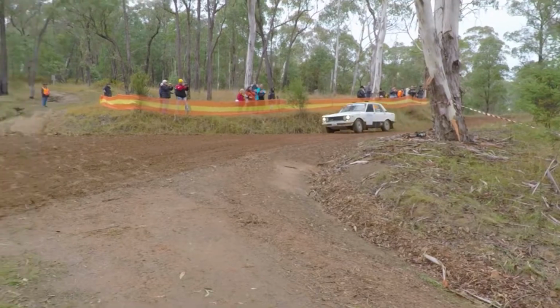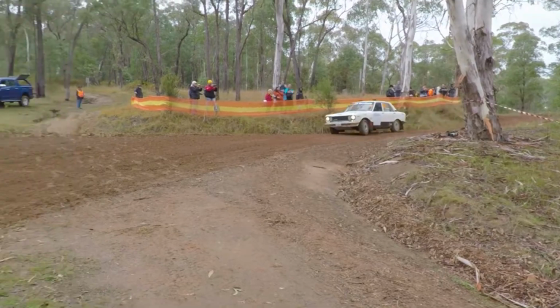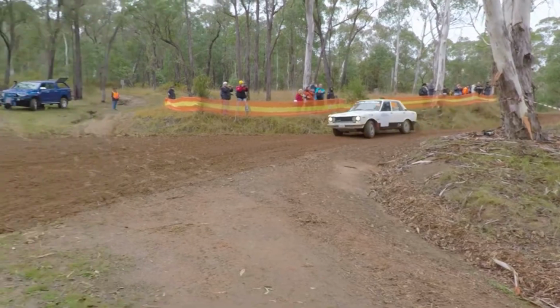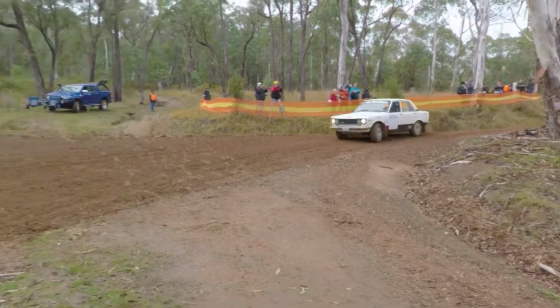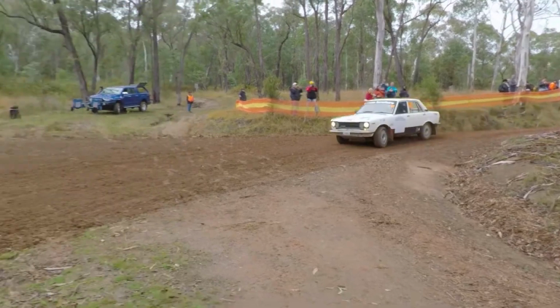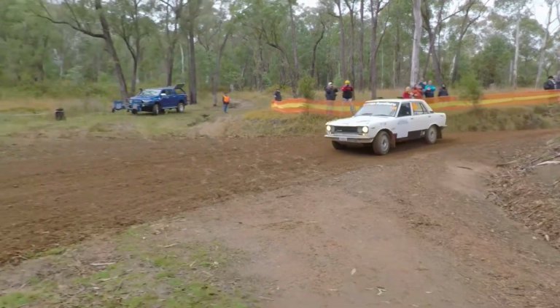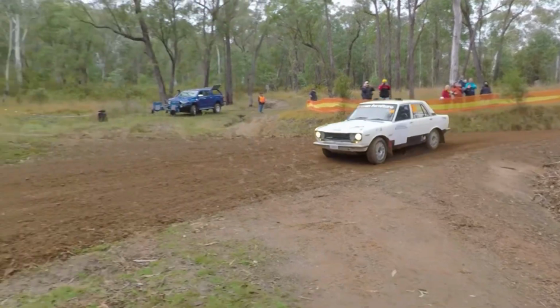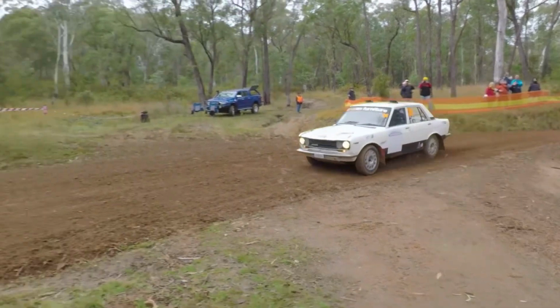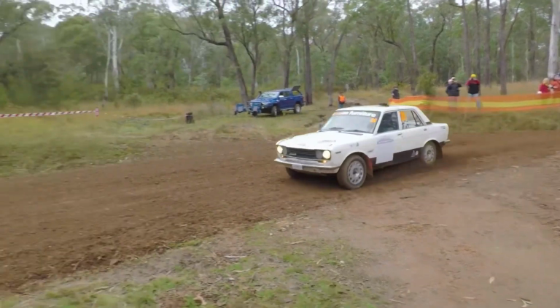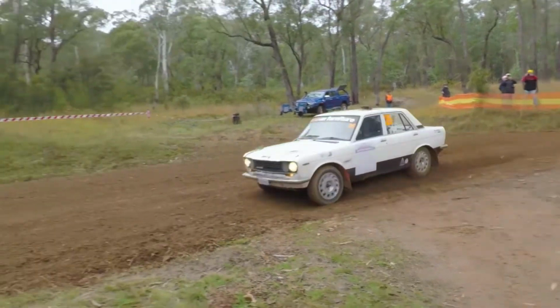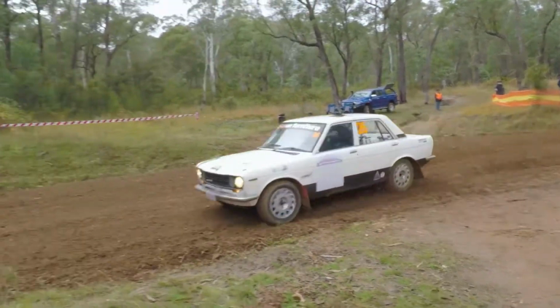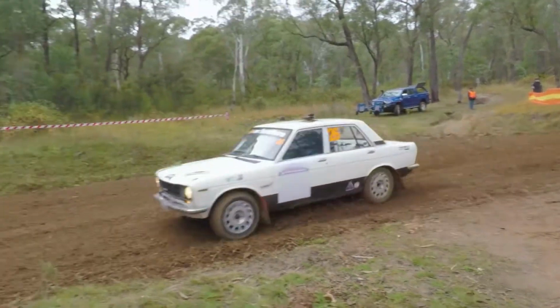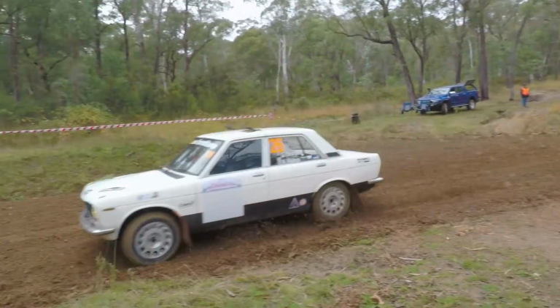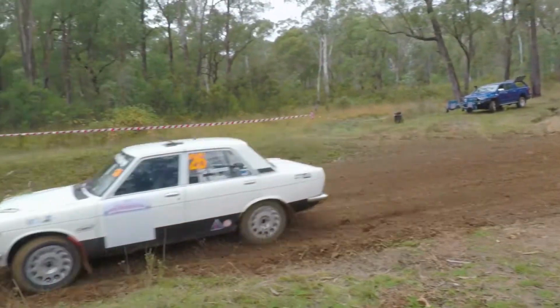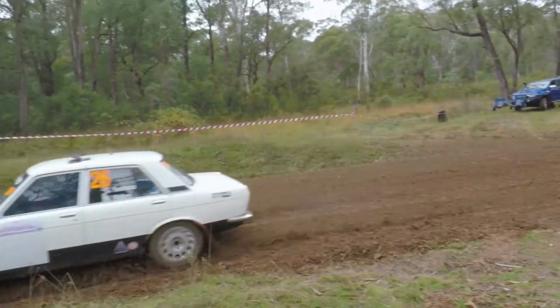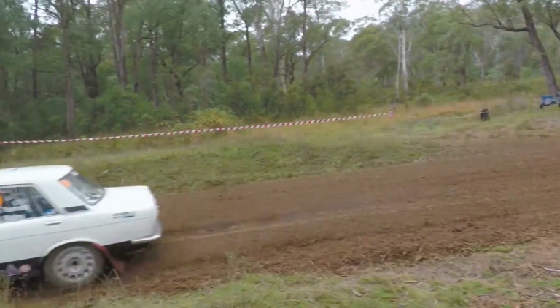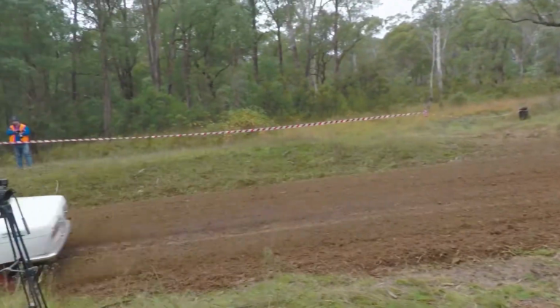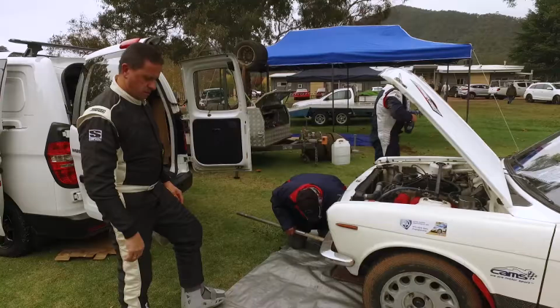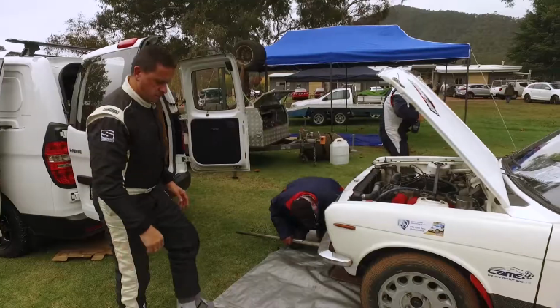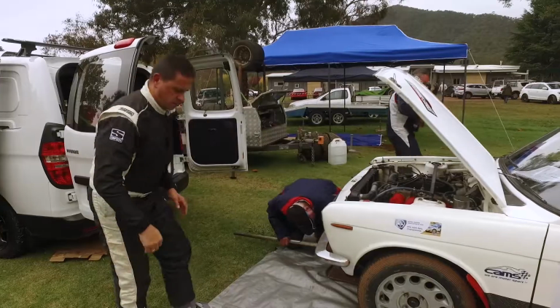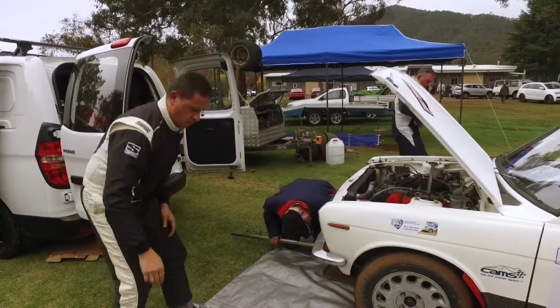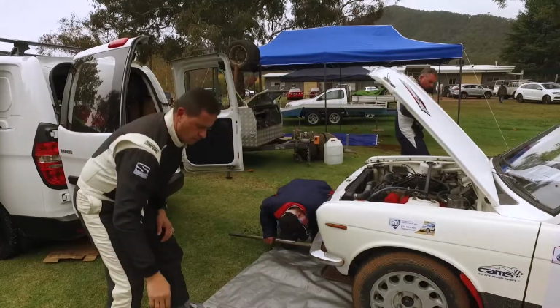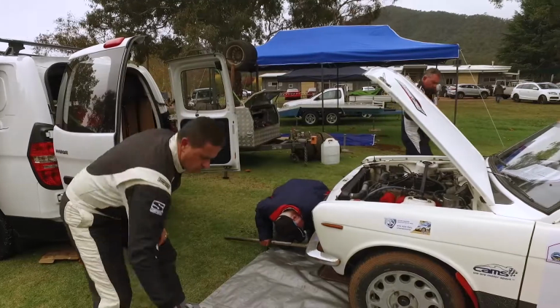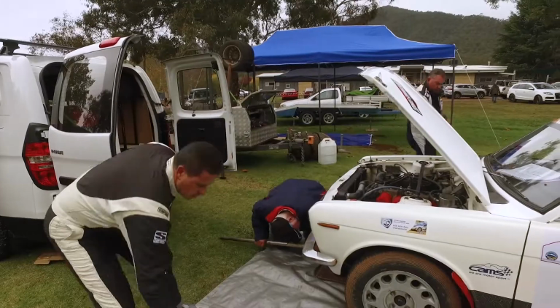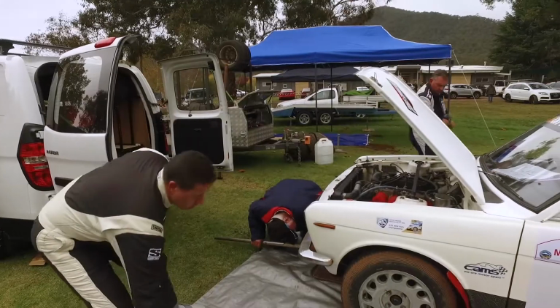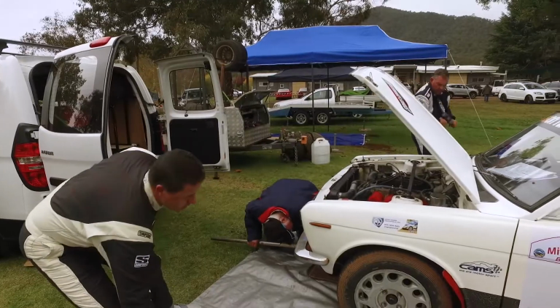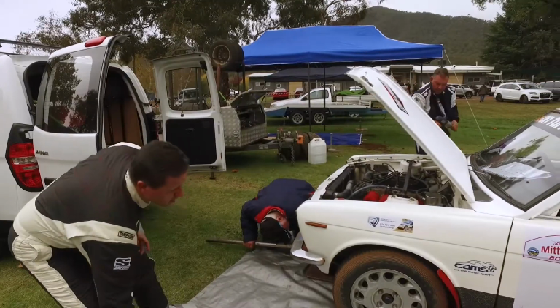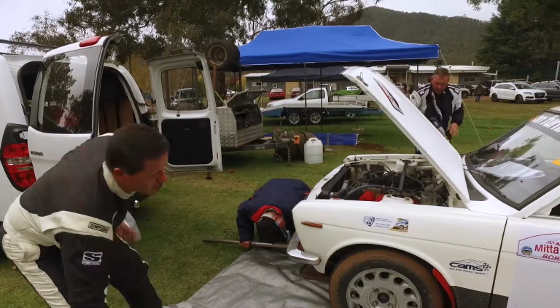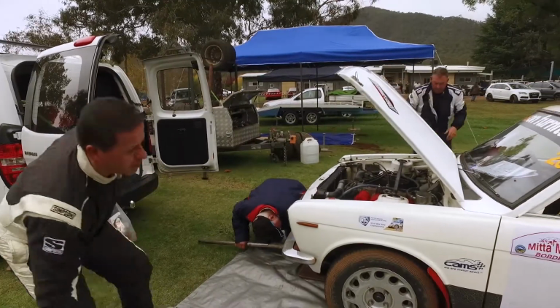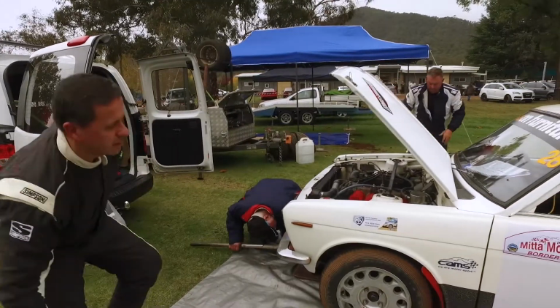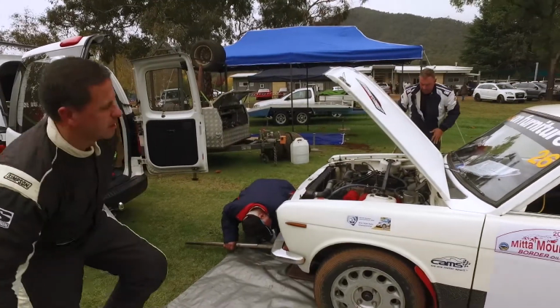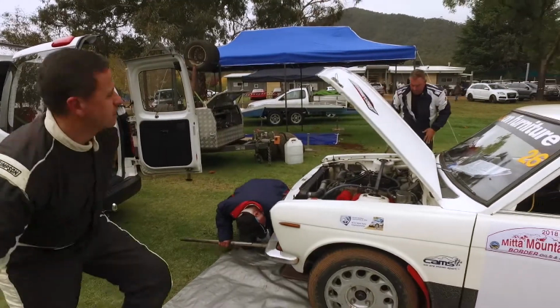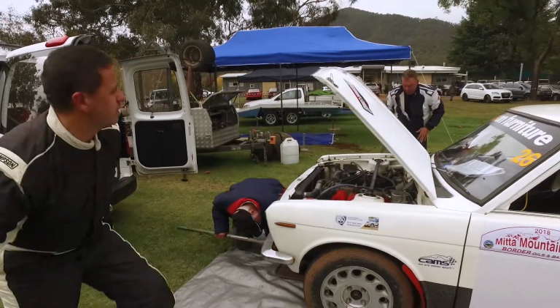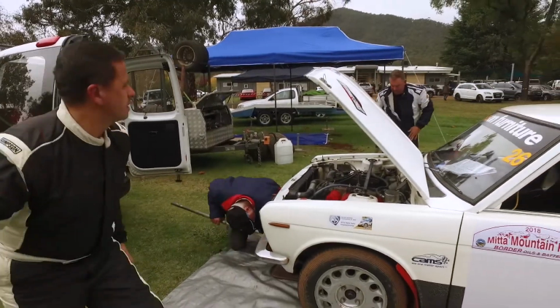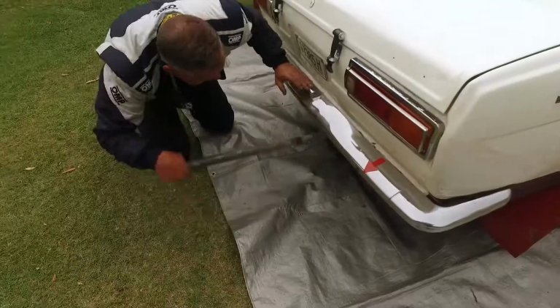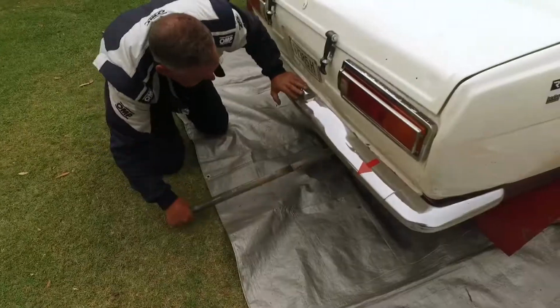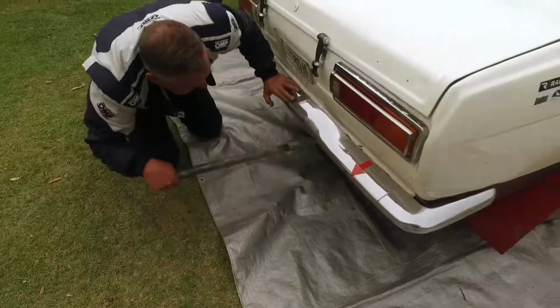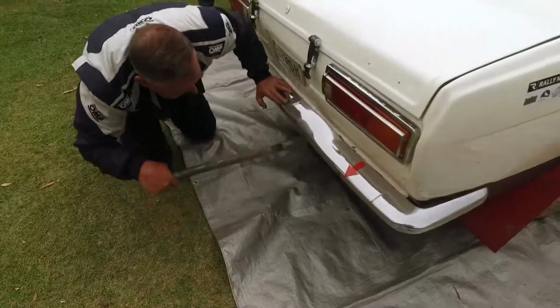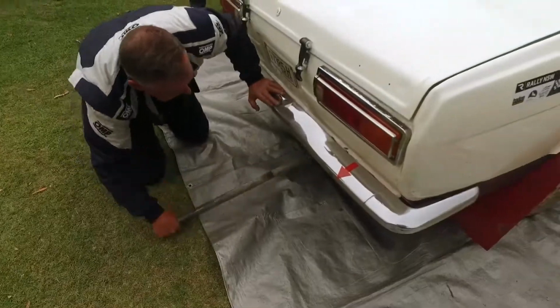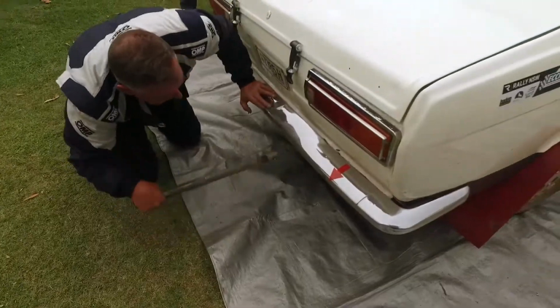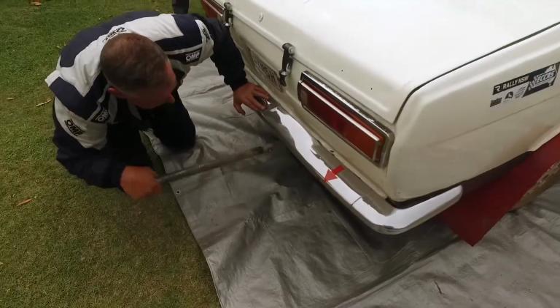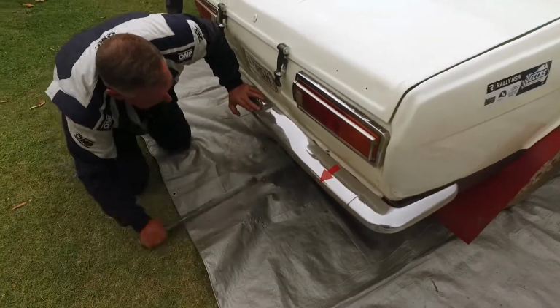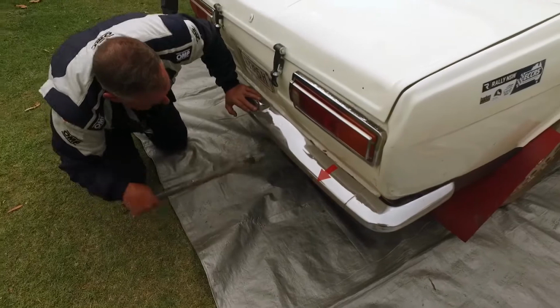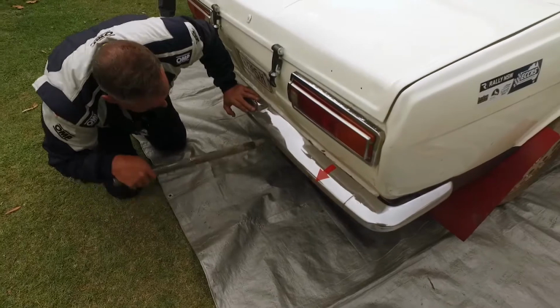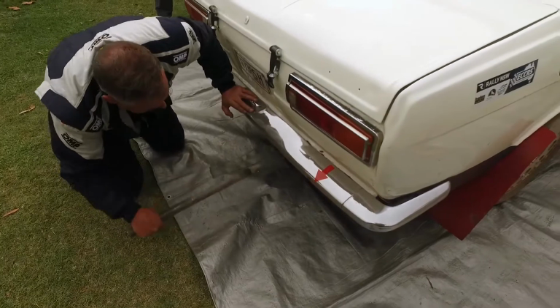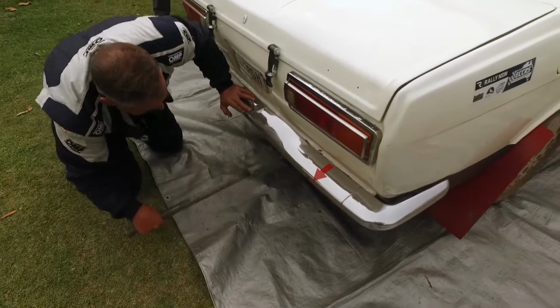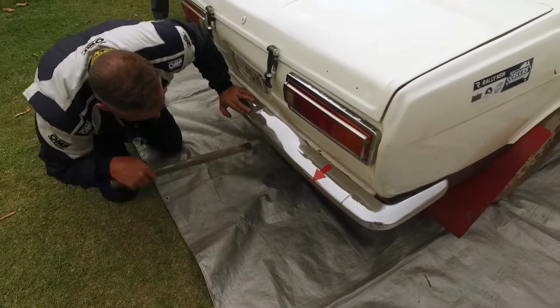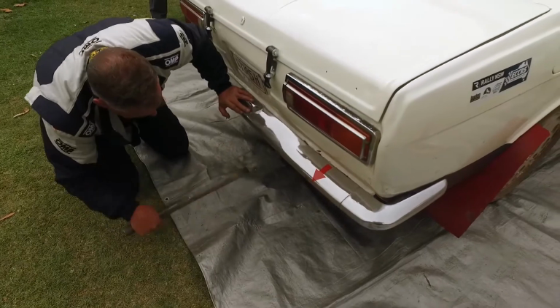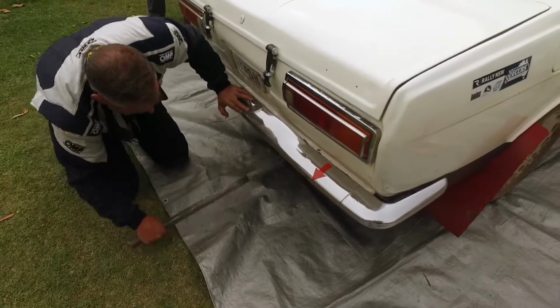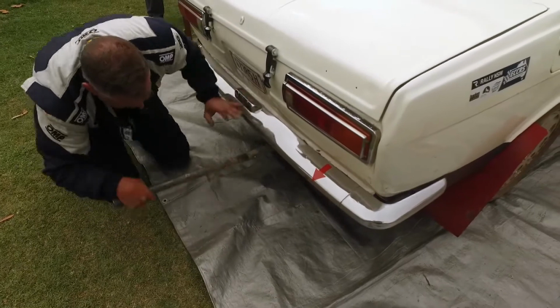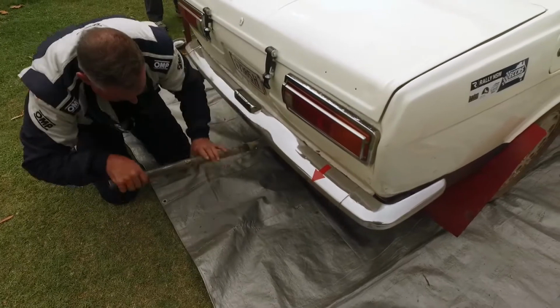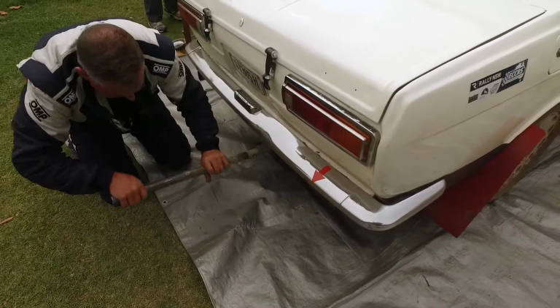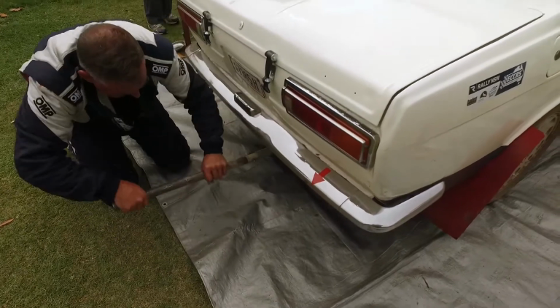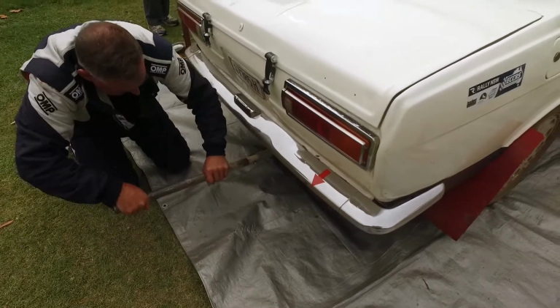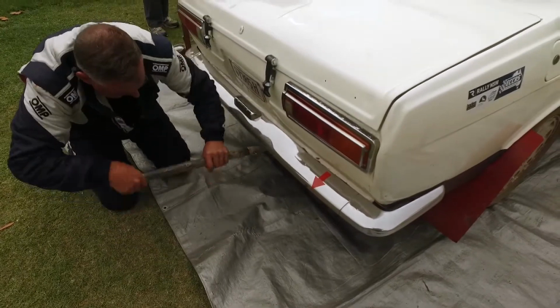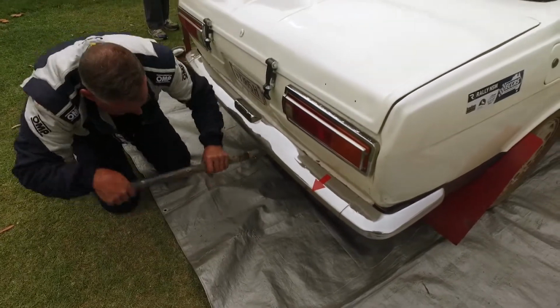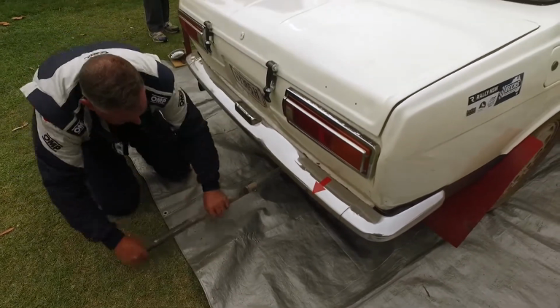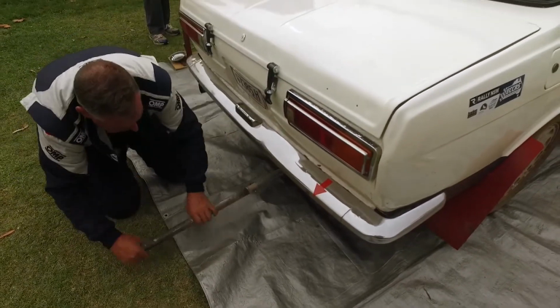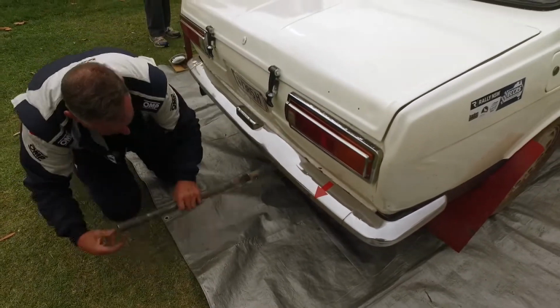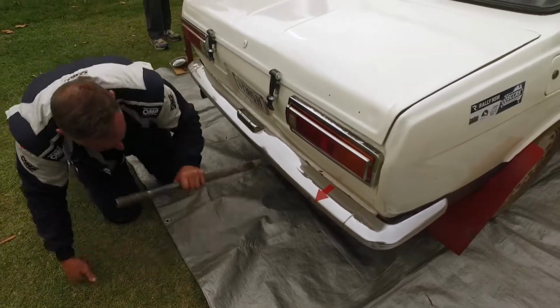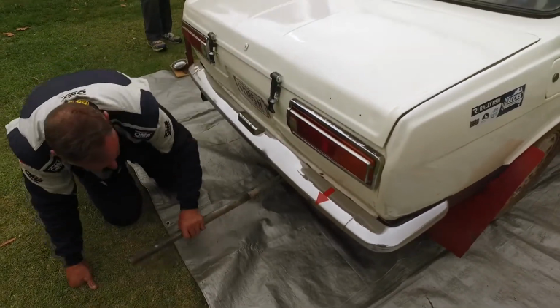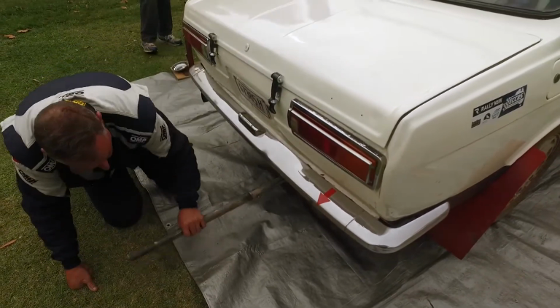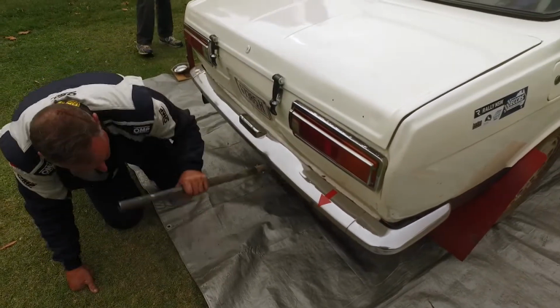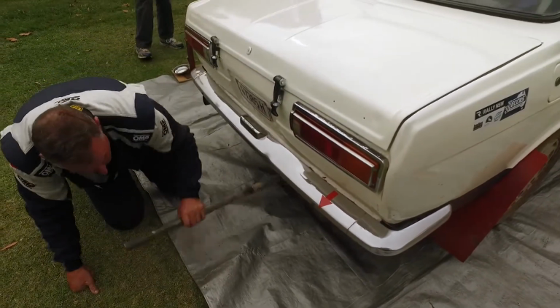At round two, the Mitter Mountain Rally in Victoria, Yeomans and co-driver Nigel Walters were back for a second shot at some points.